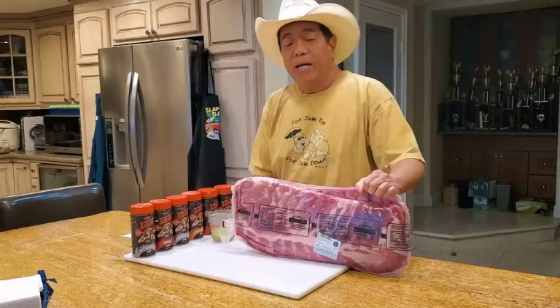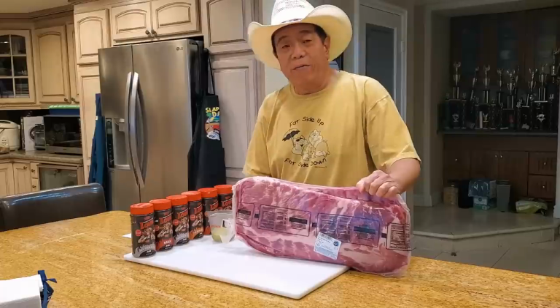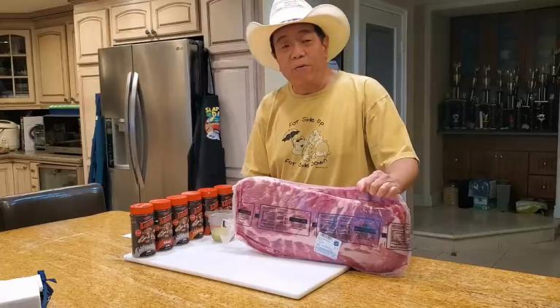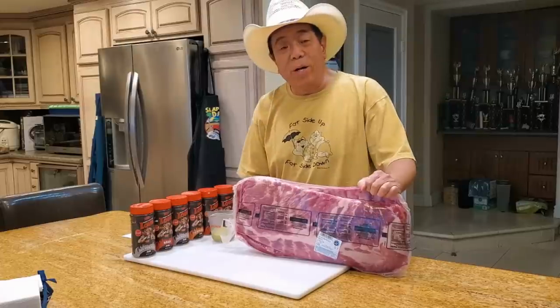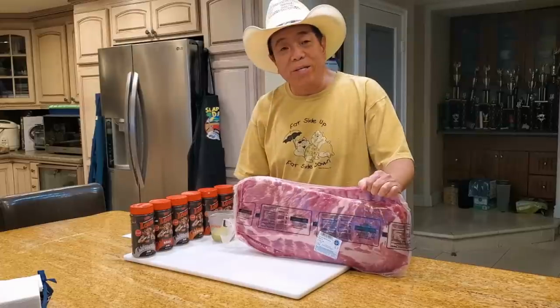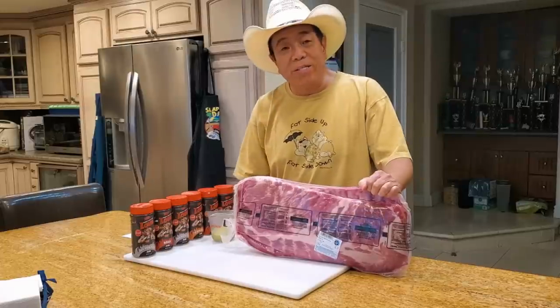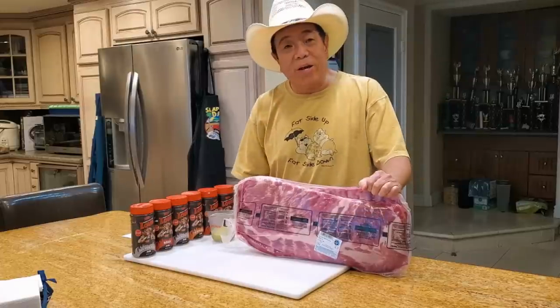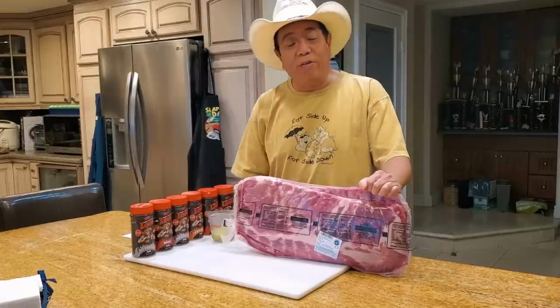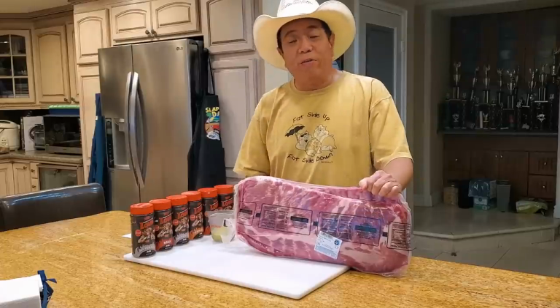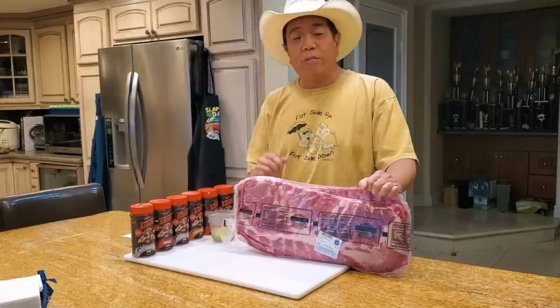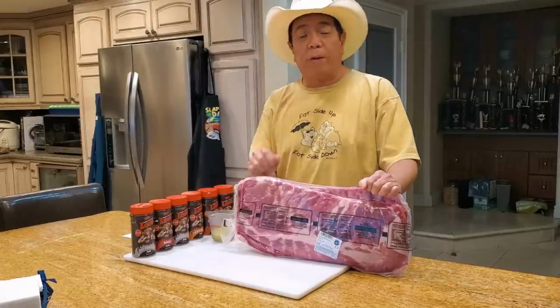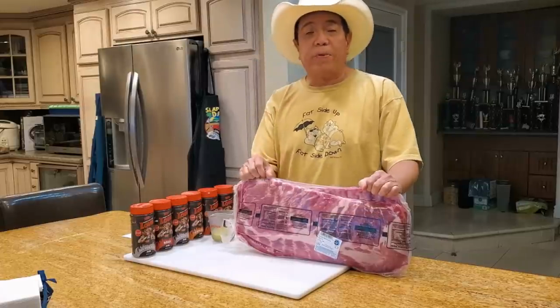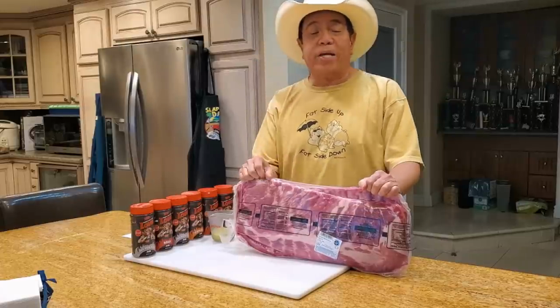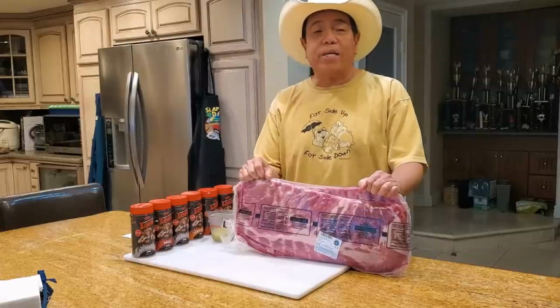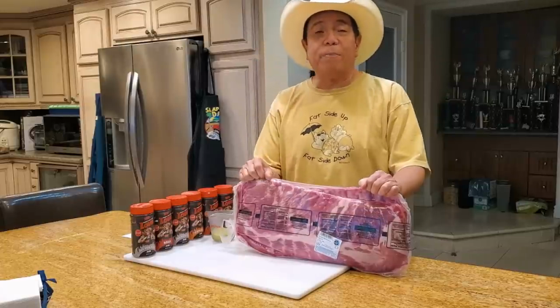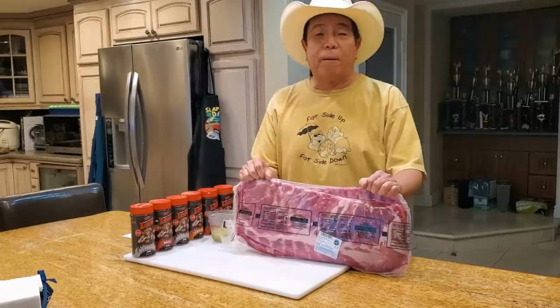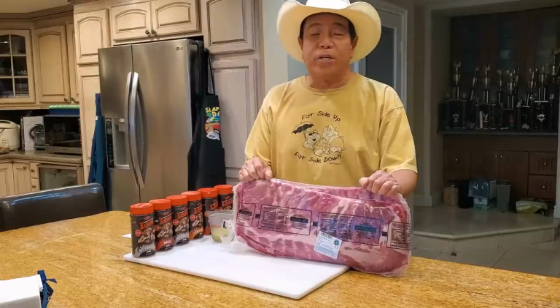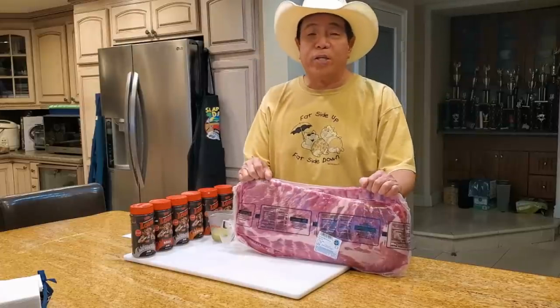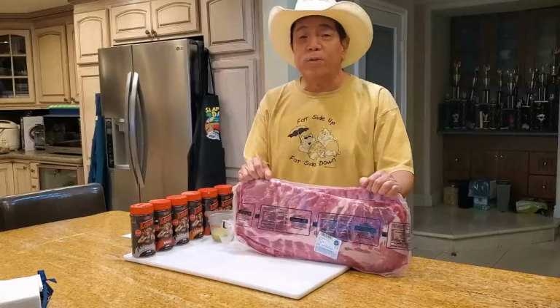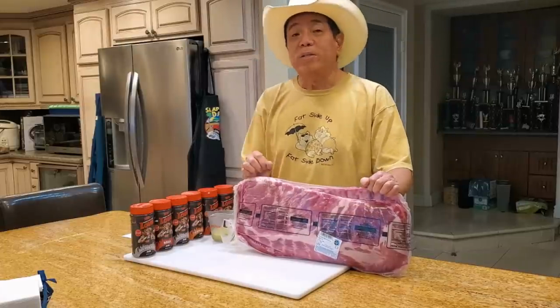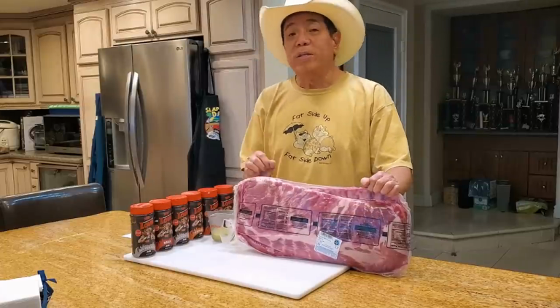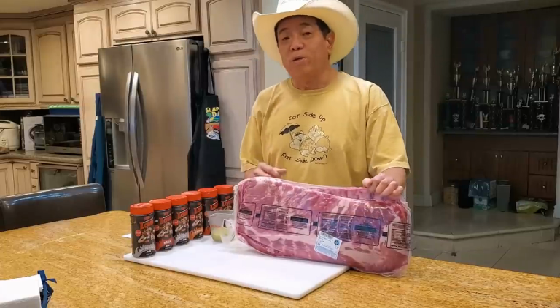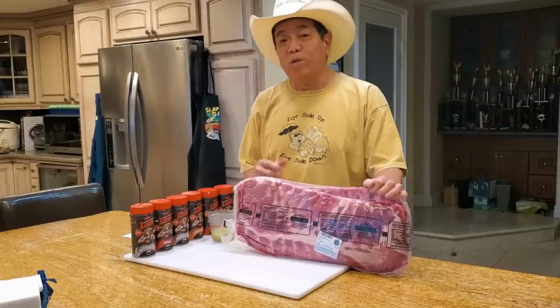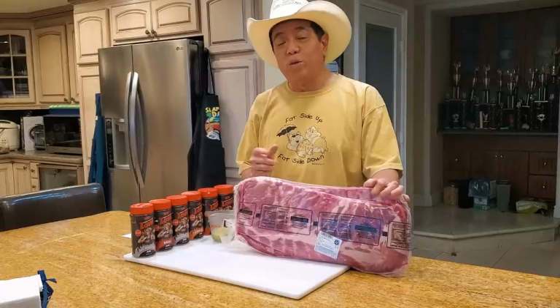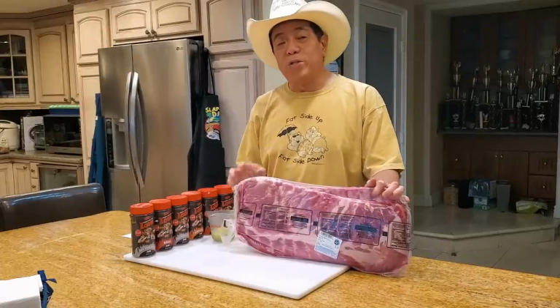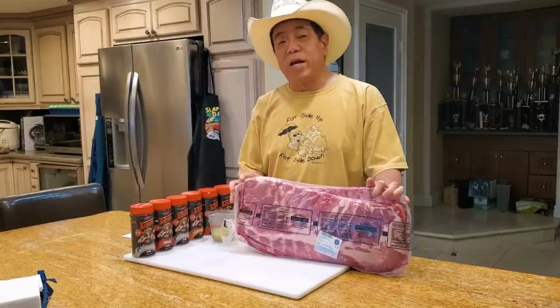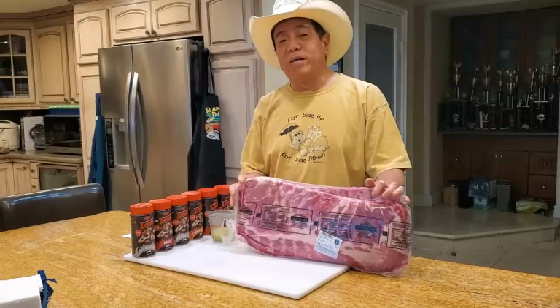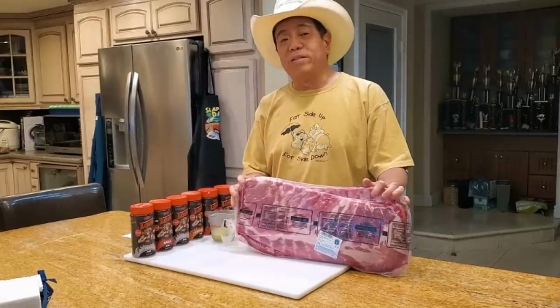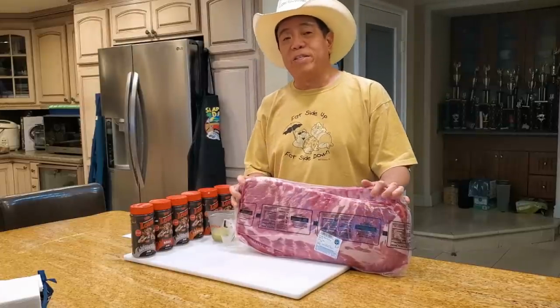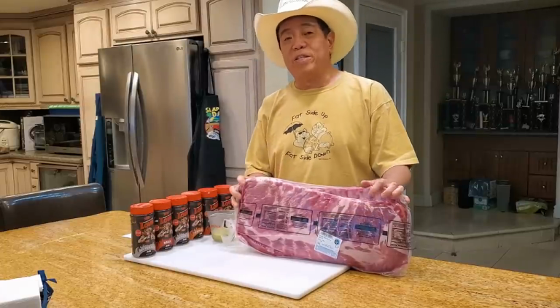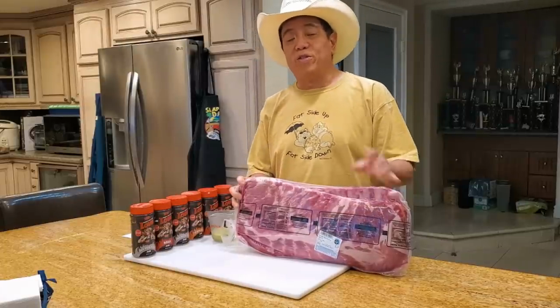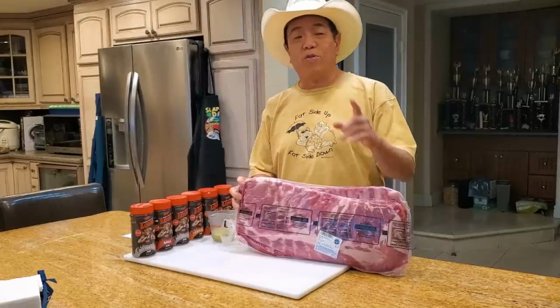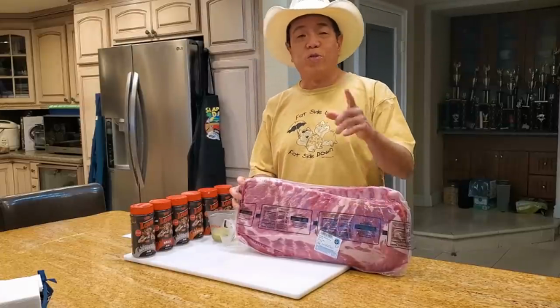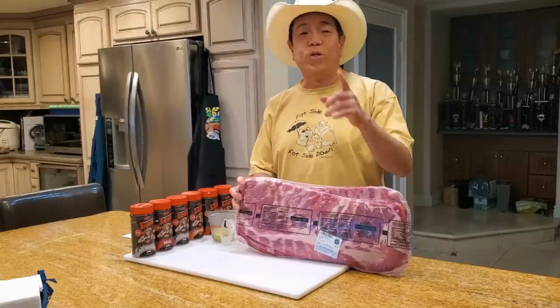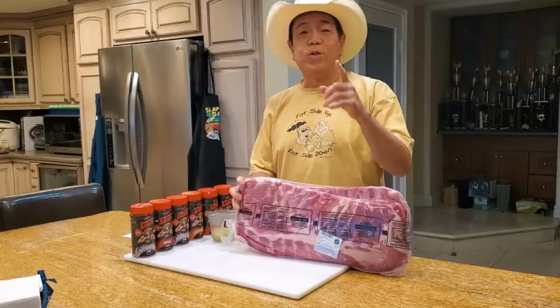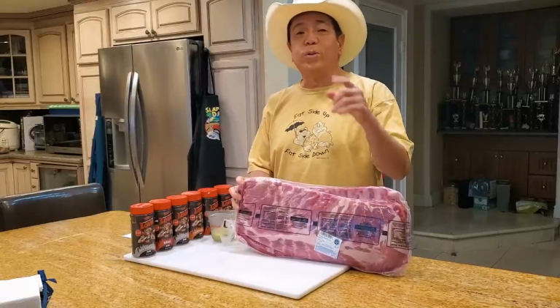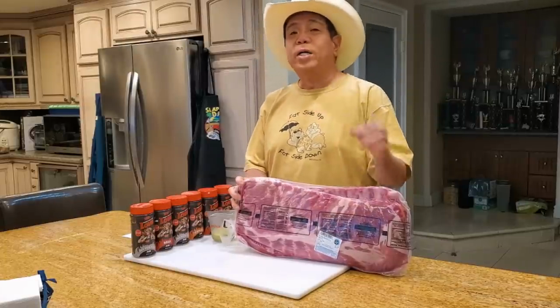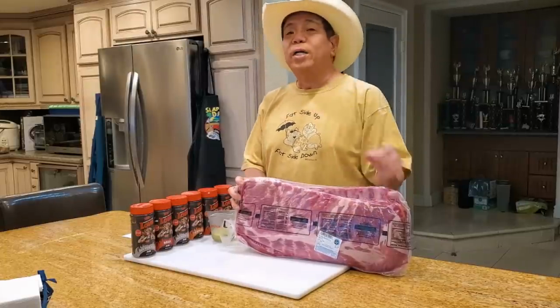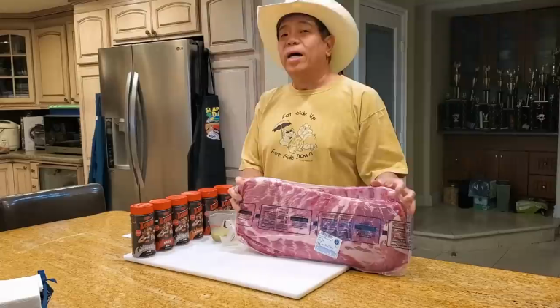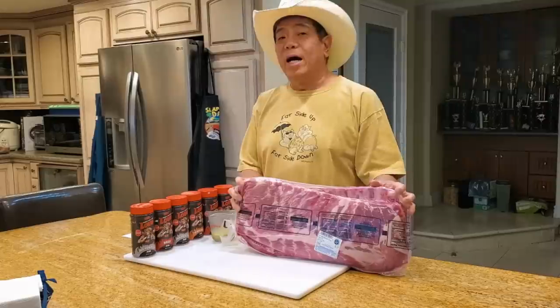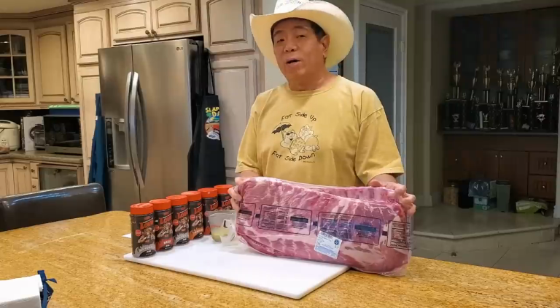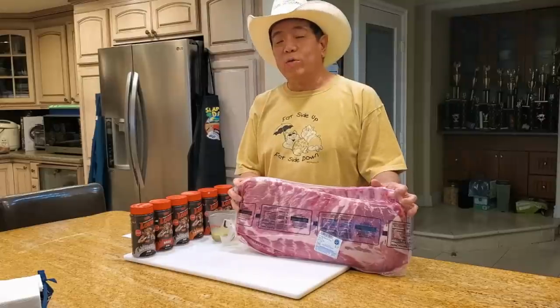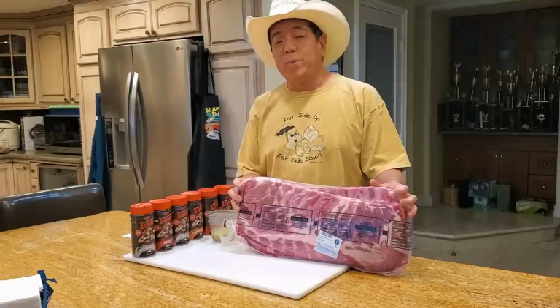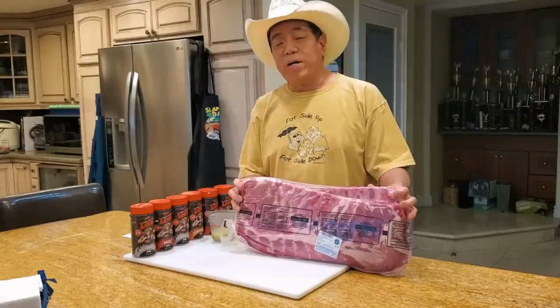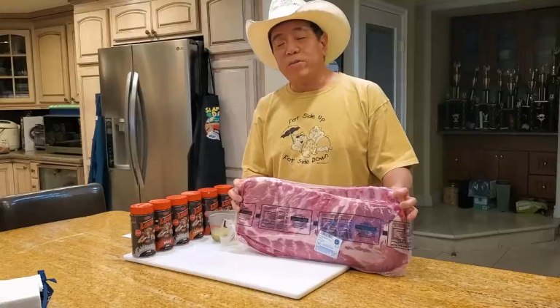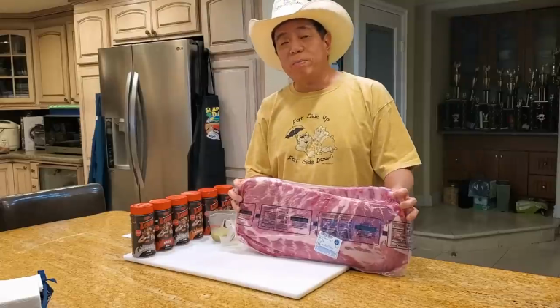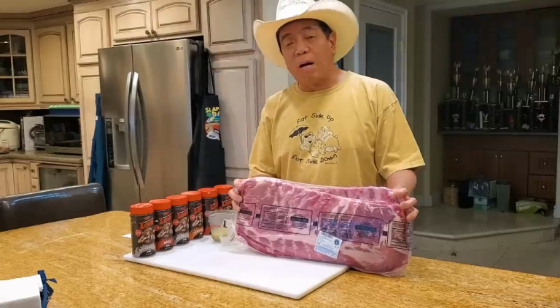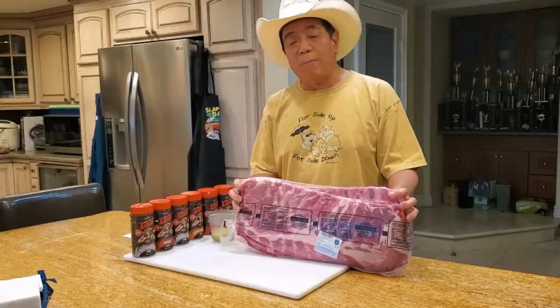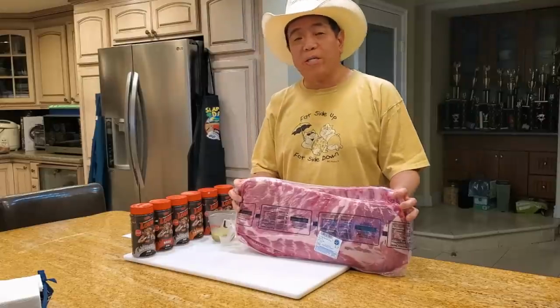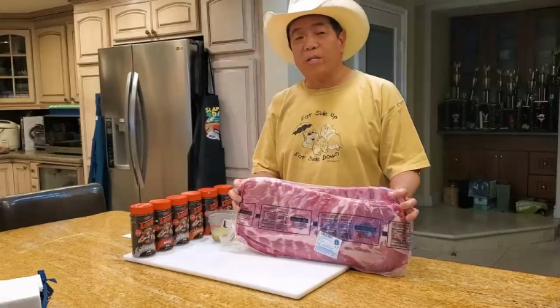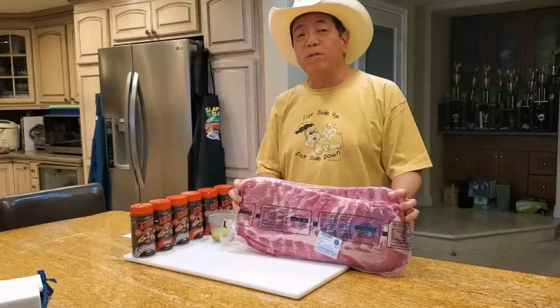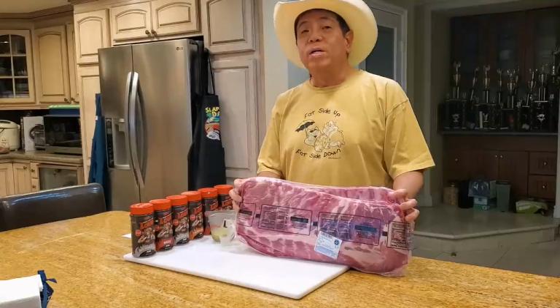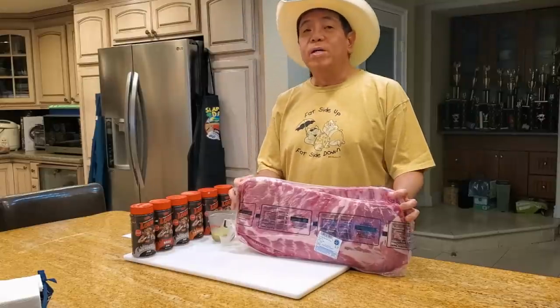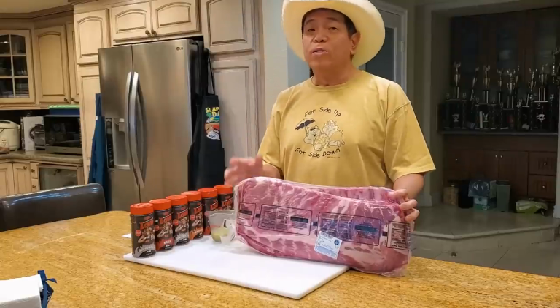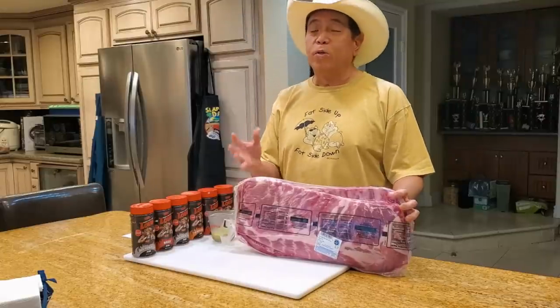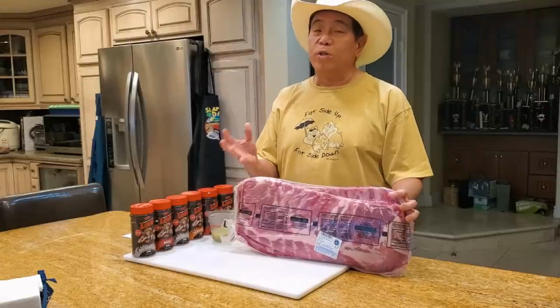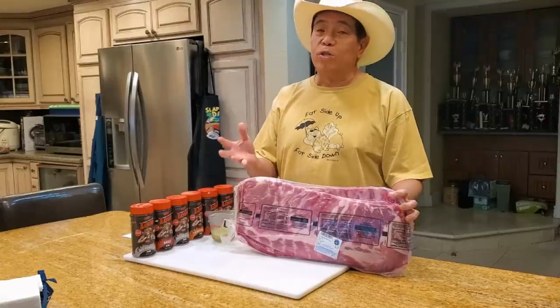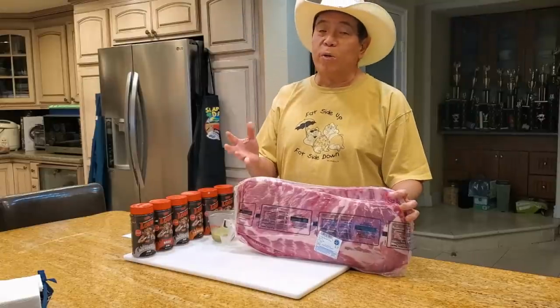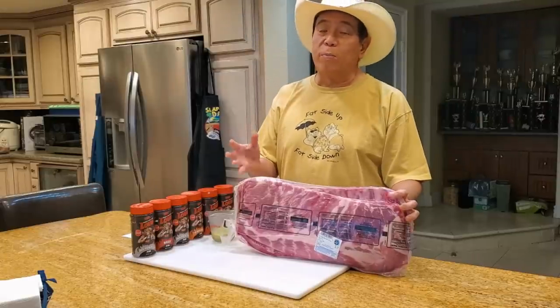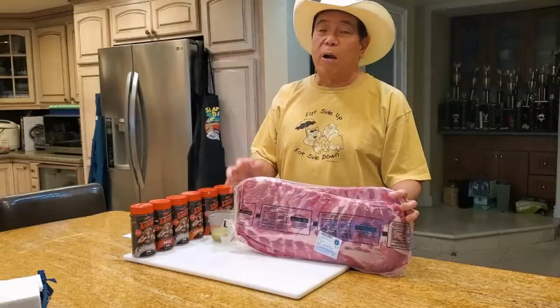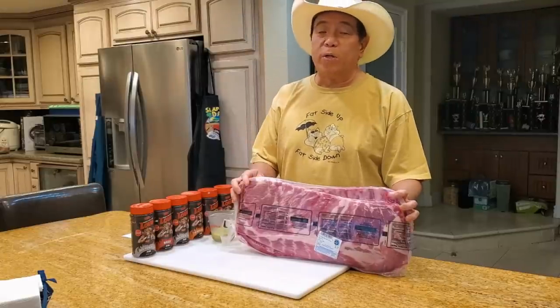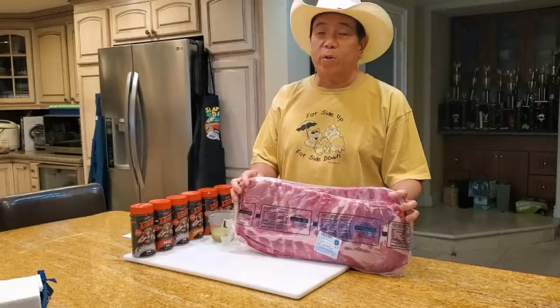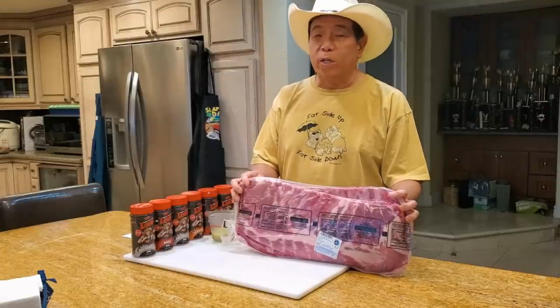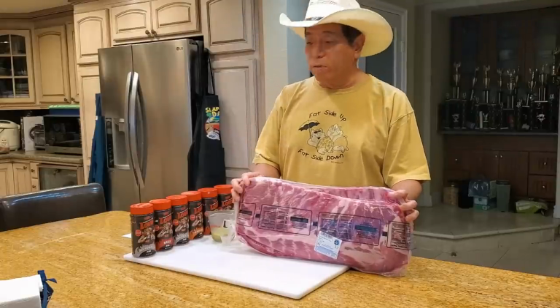Hey everyone, it's Harry from Slapper Daddy BBQ, a YouTube channel that teaches you how to master barbecue so you can spread barbecue love.